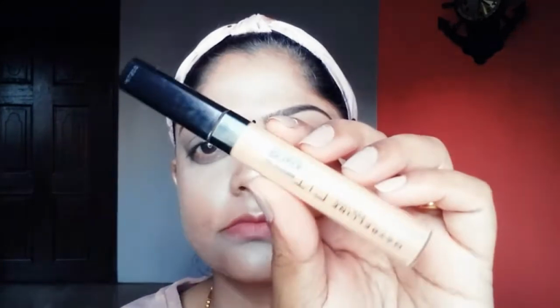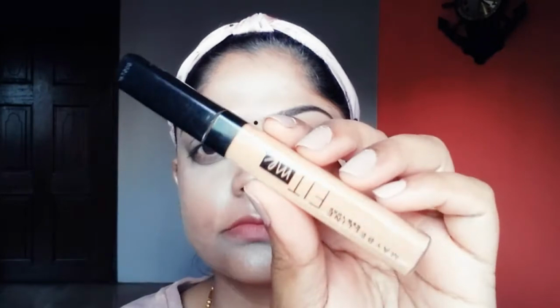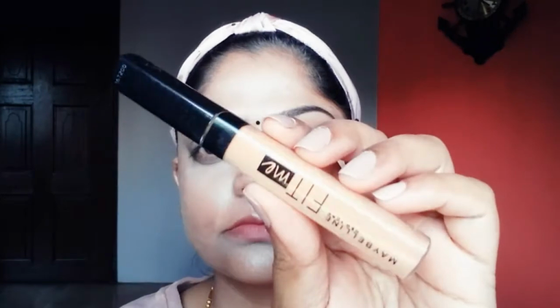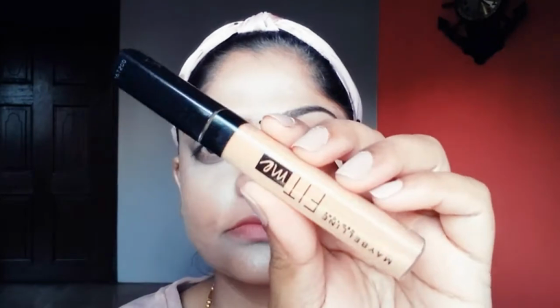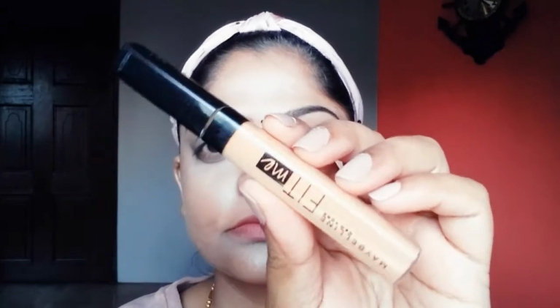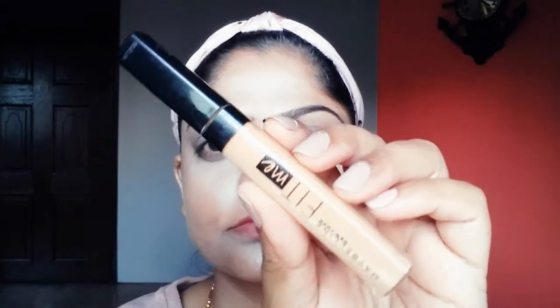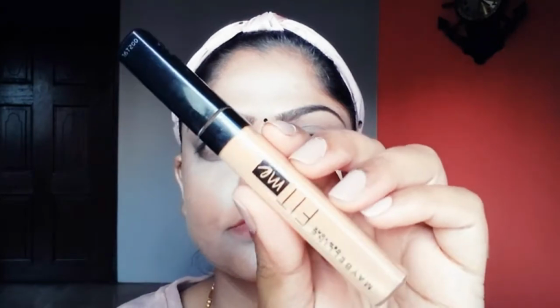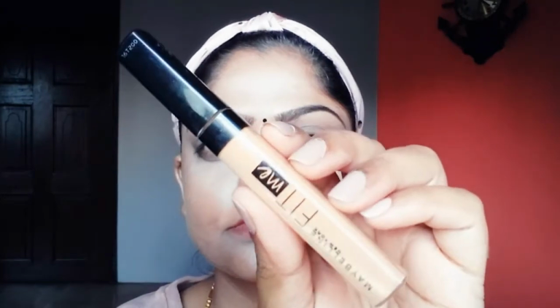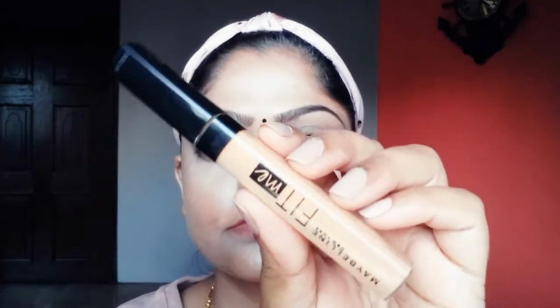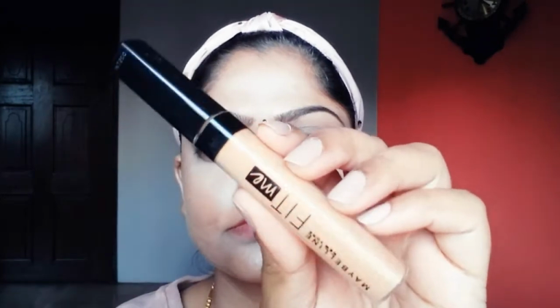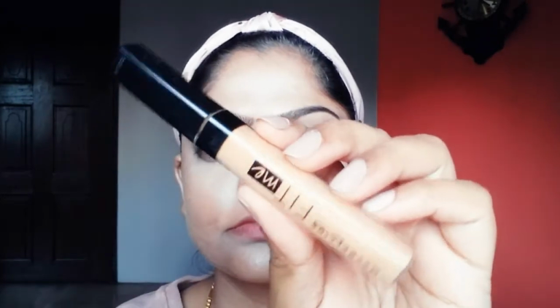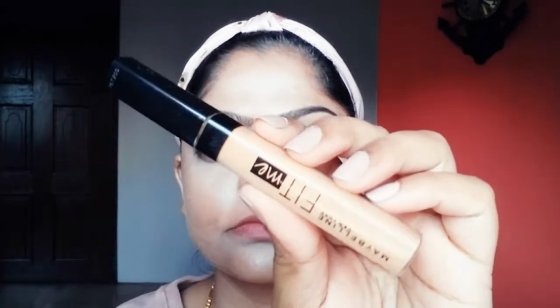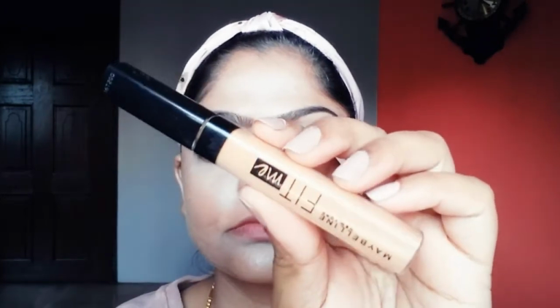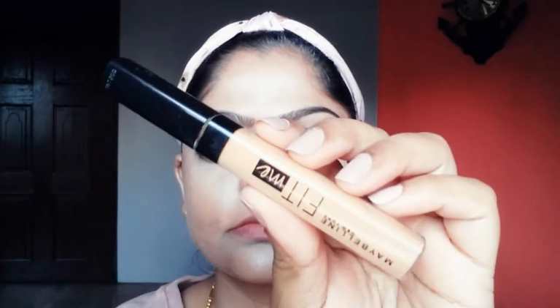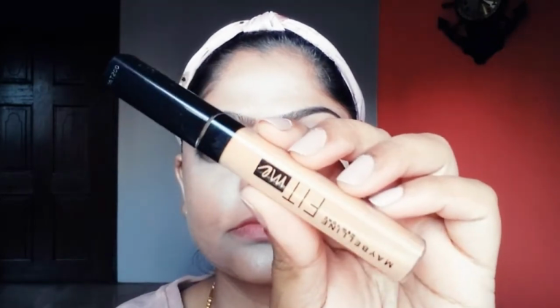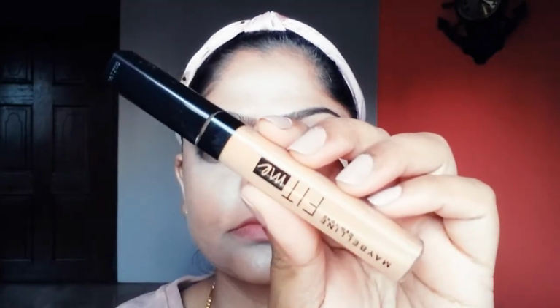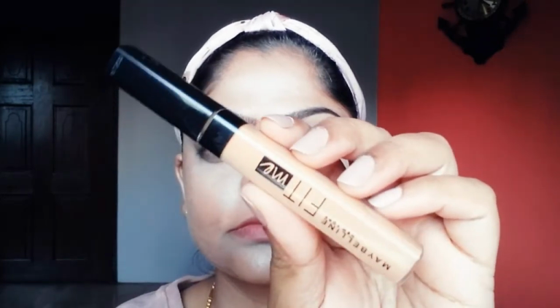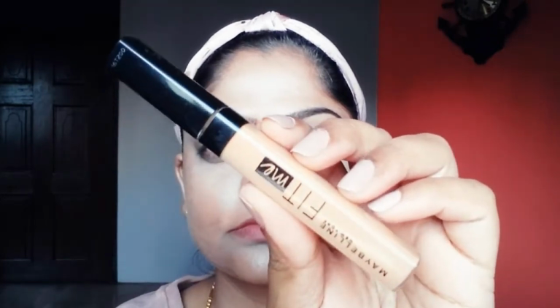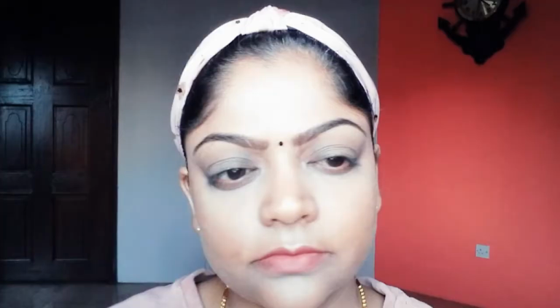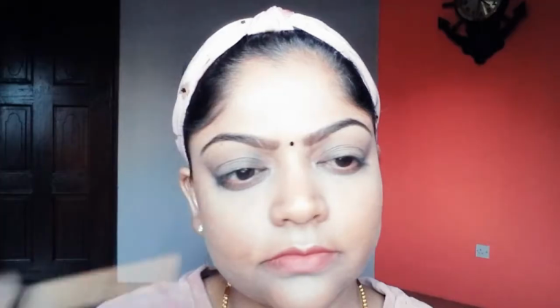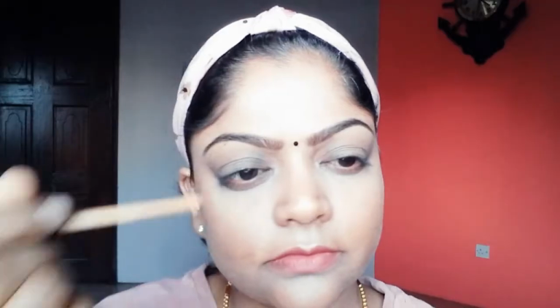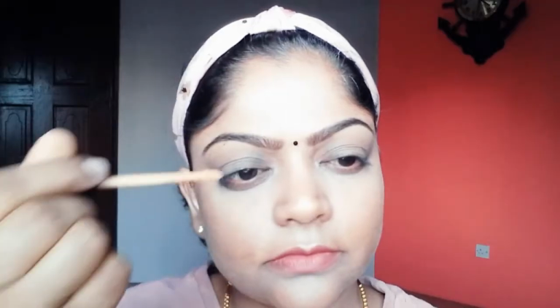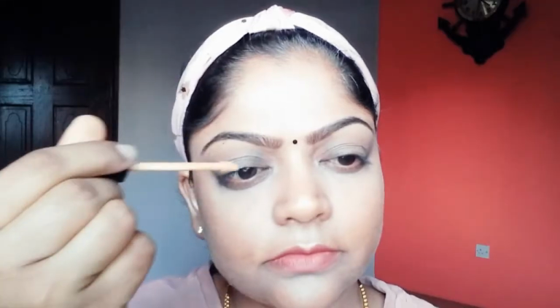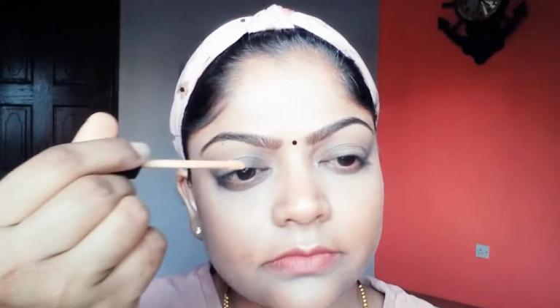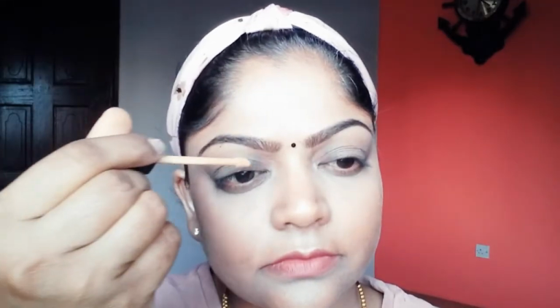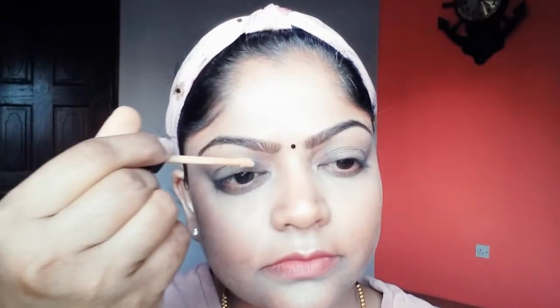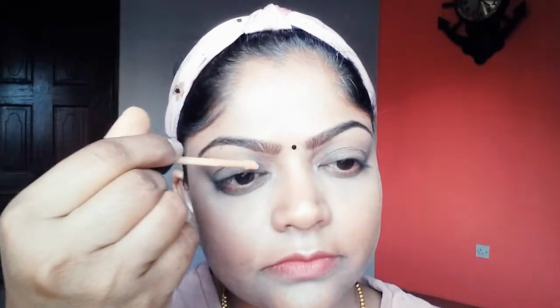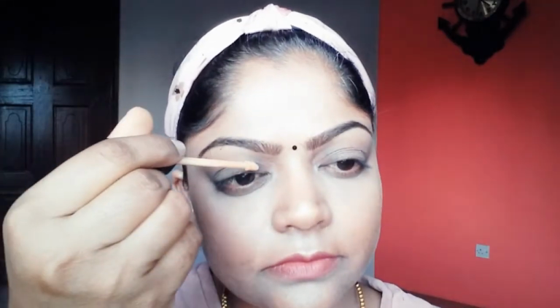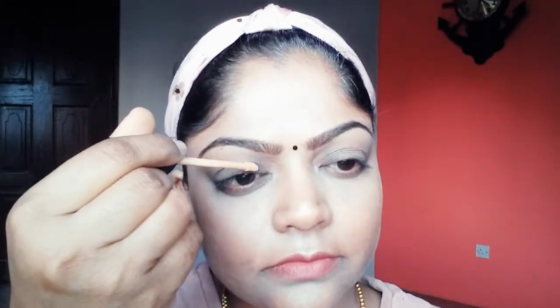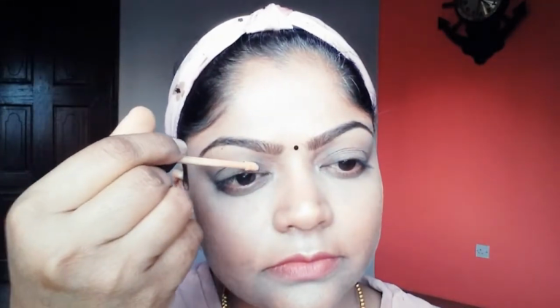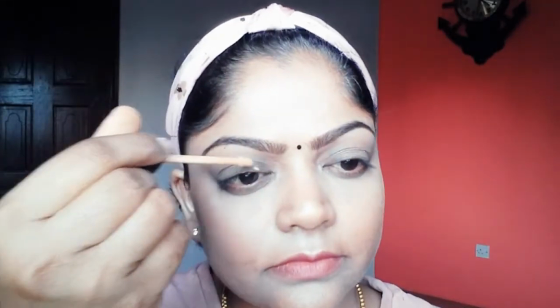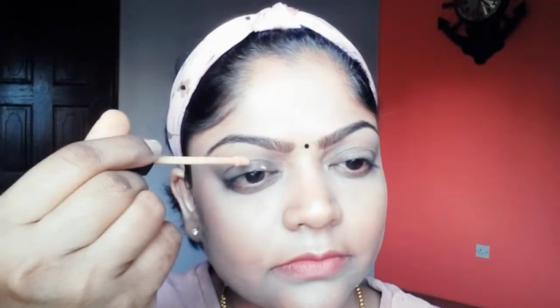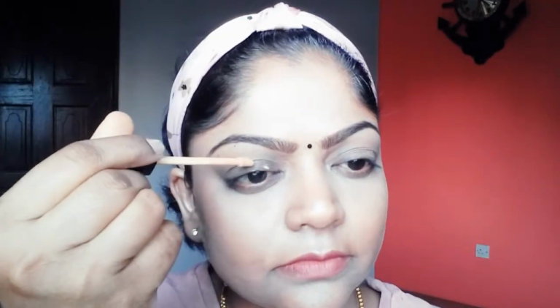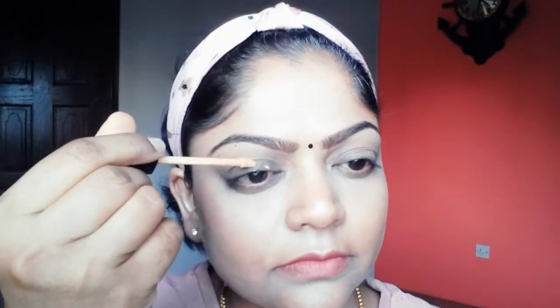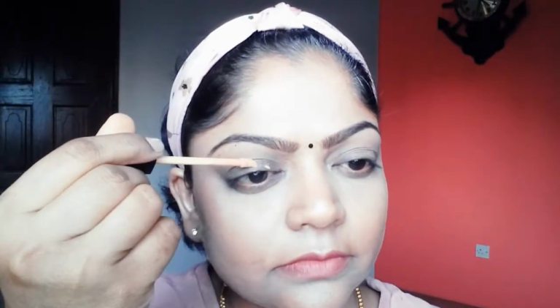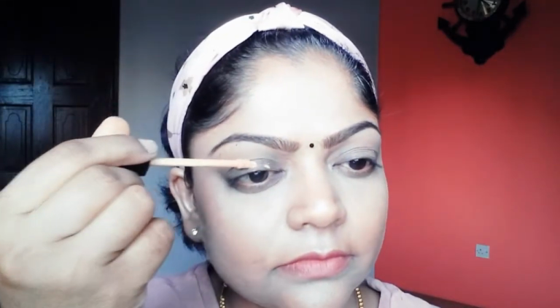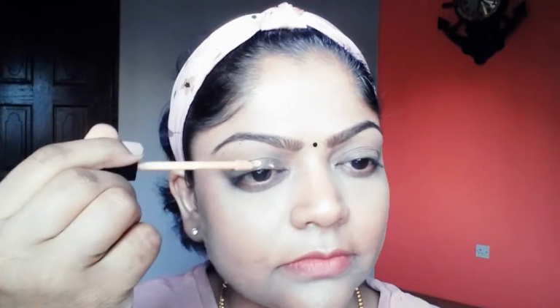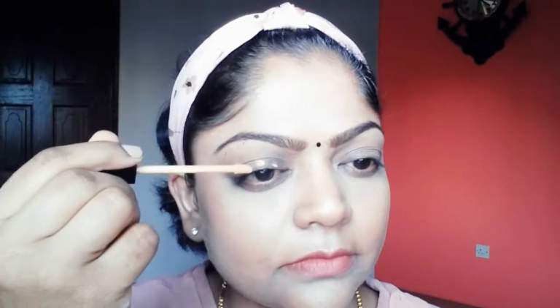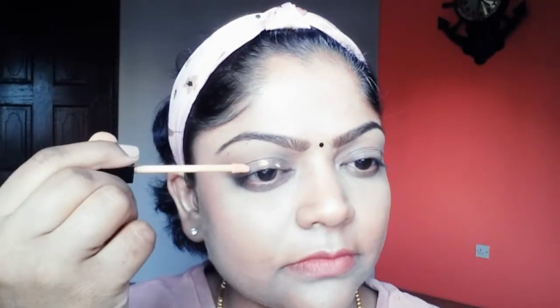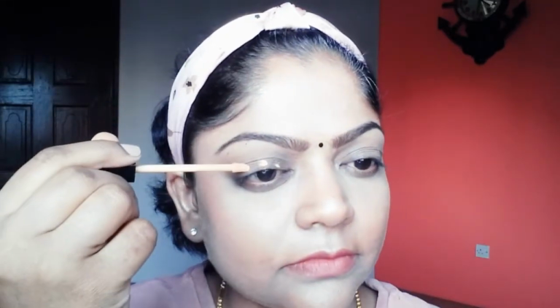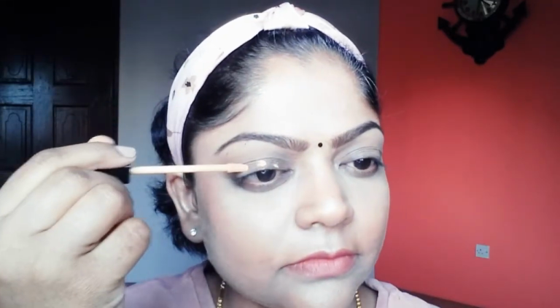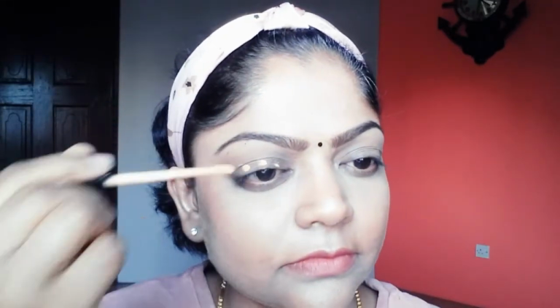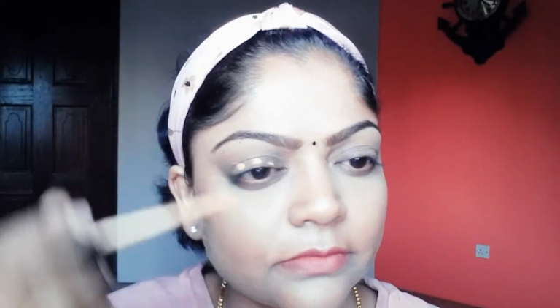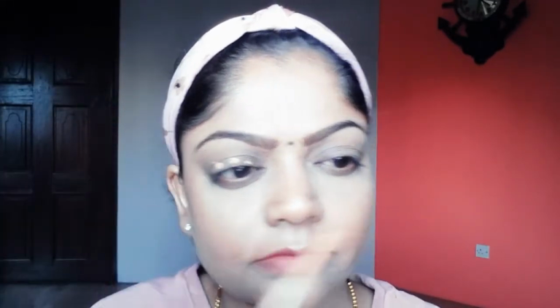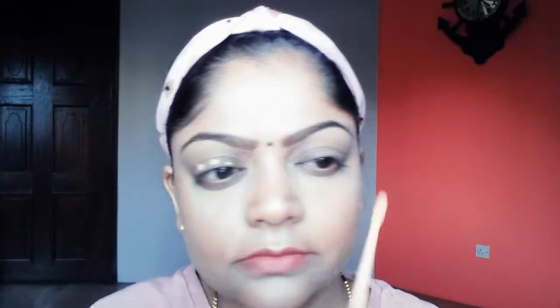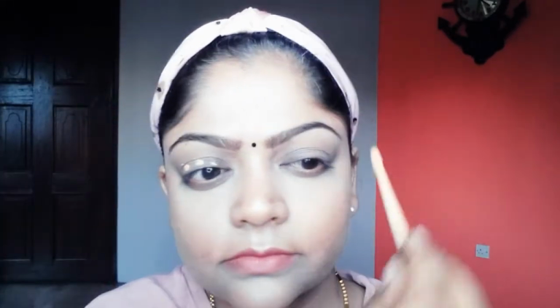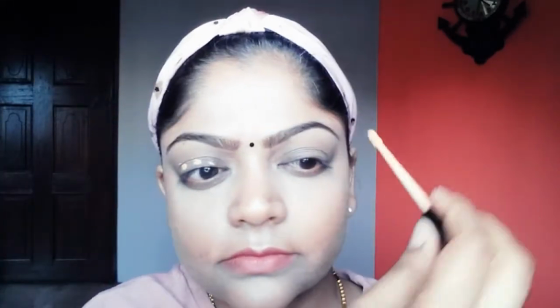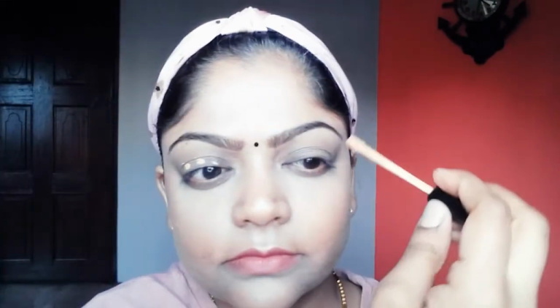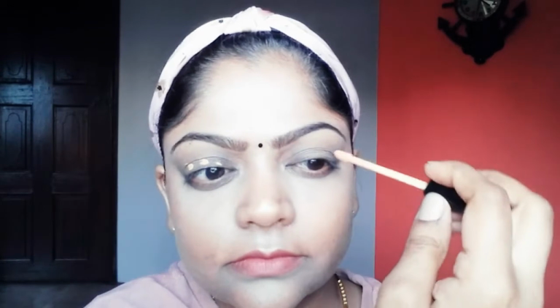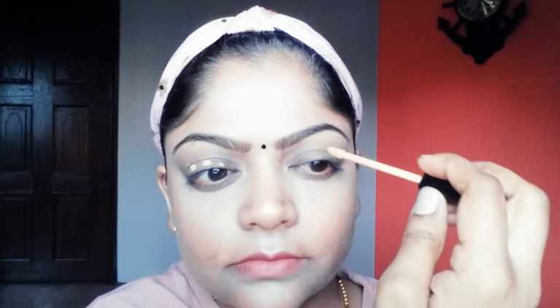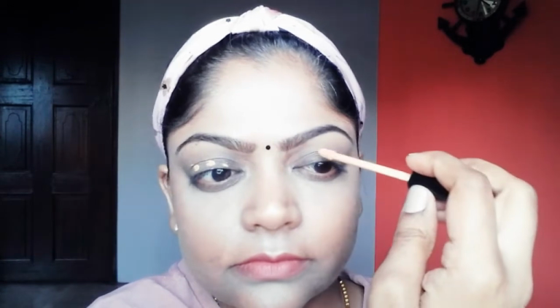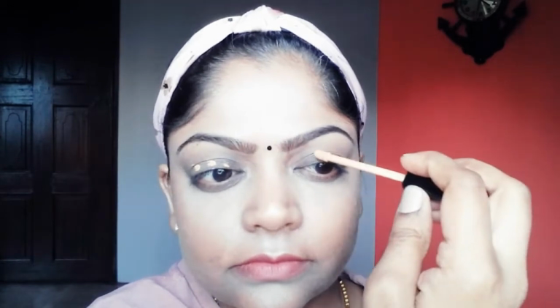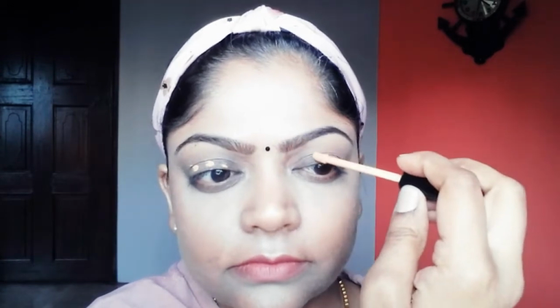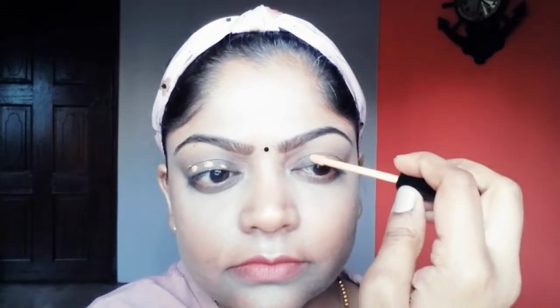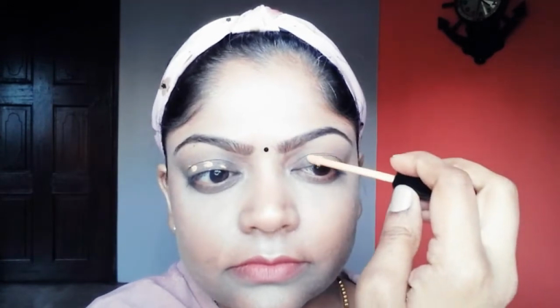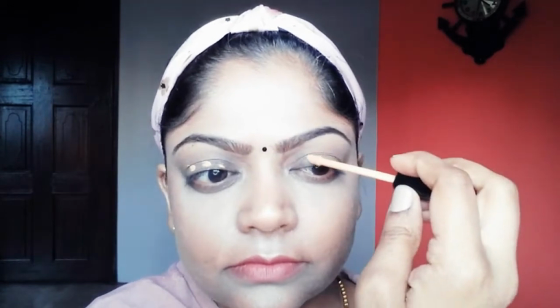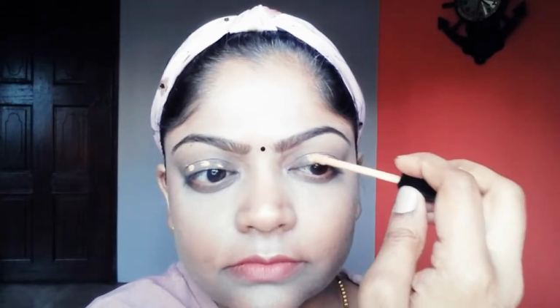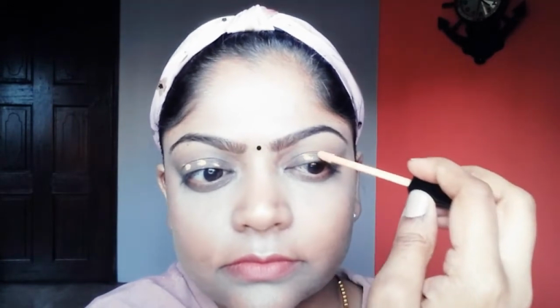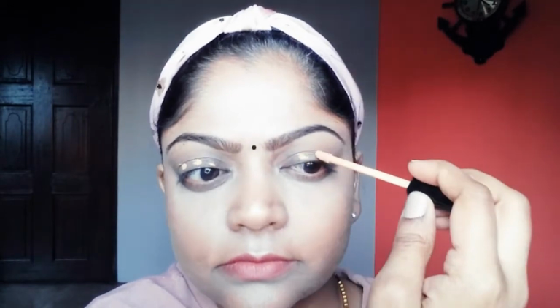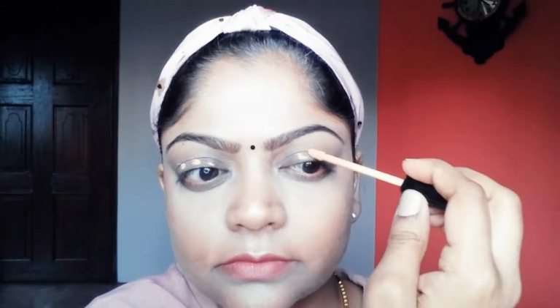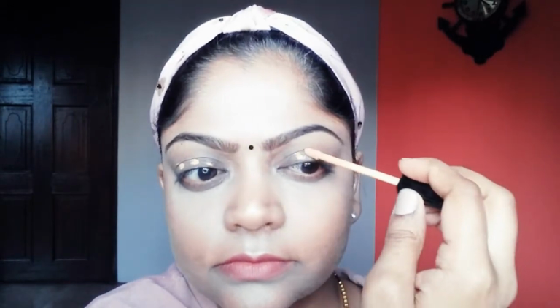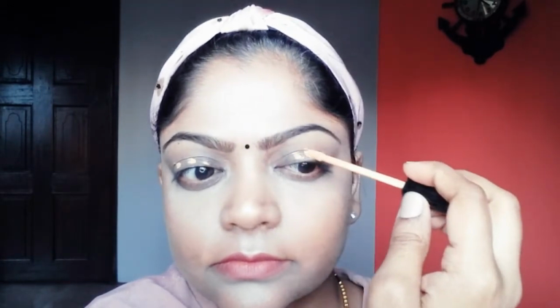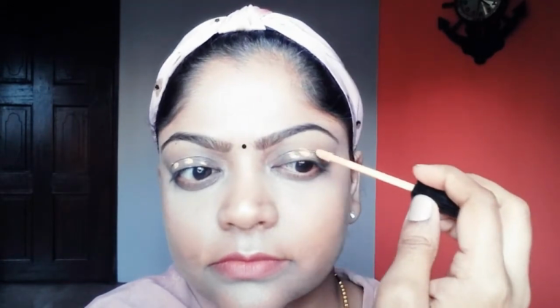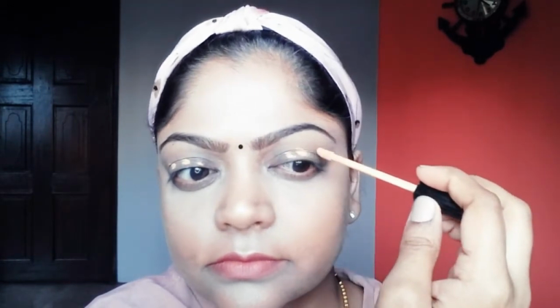I'll be using this Maybelline Fit Me Concealer only on my eyelids to cover my dark eyelids.